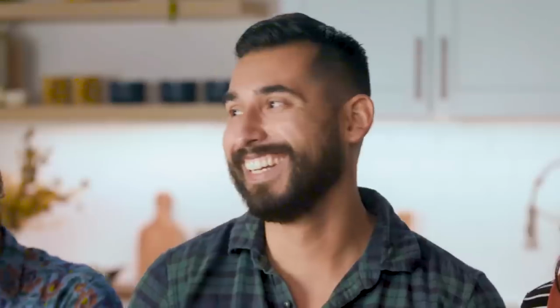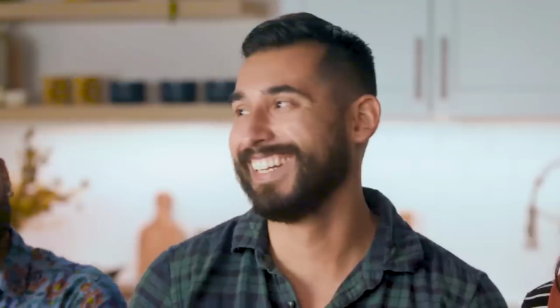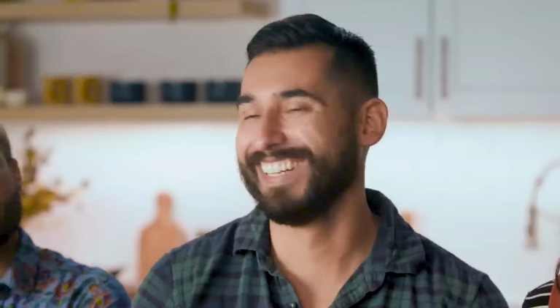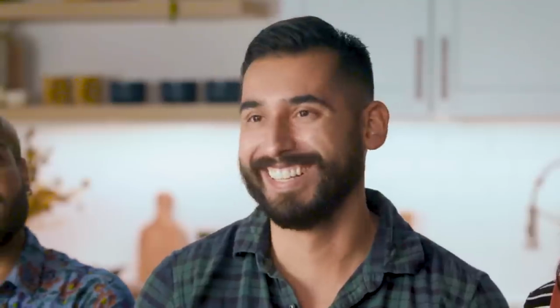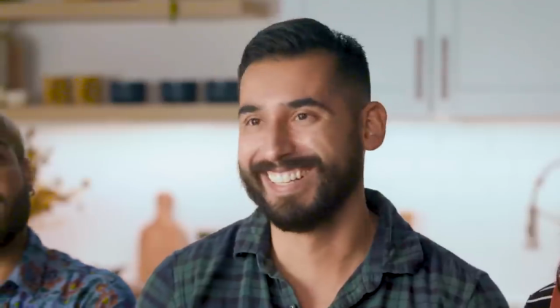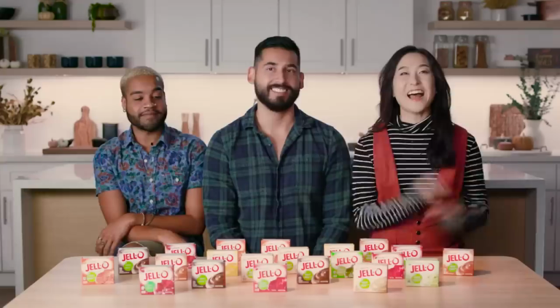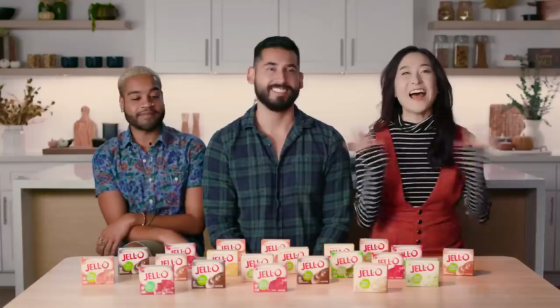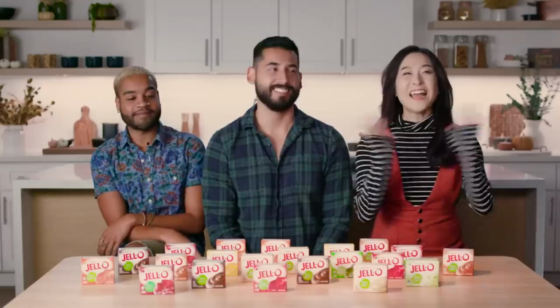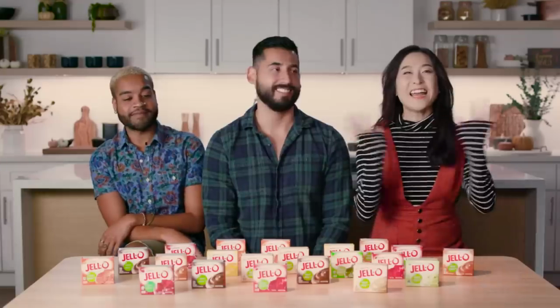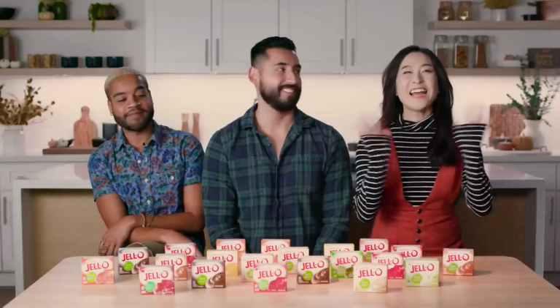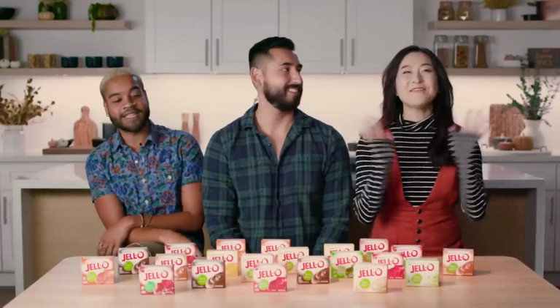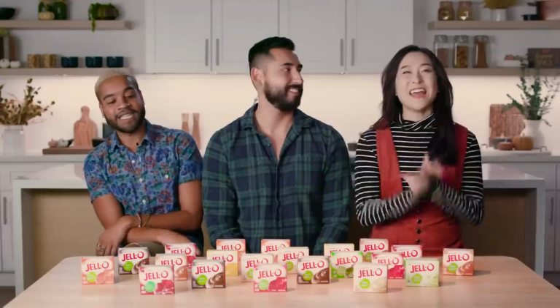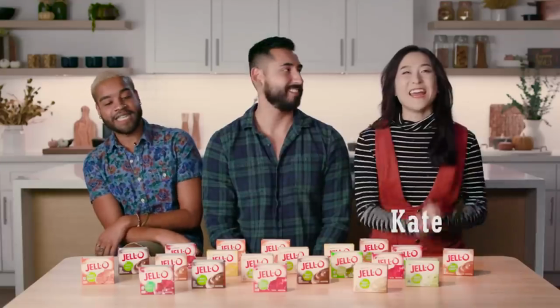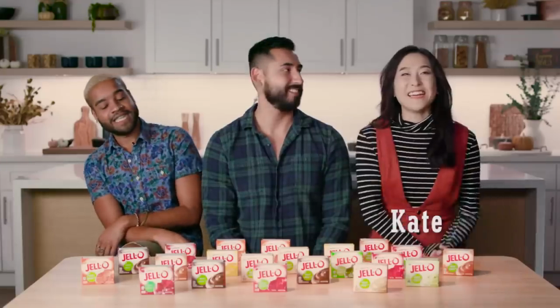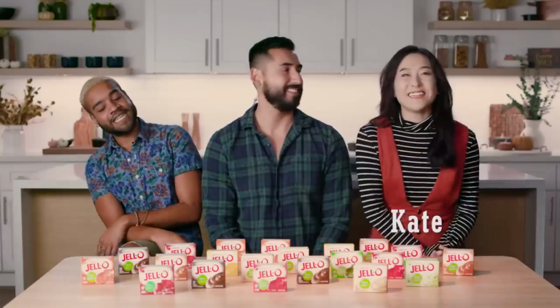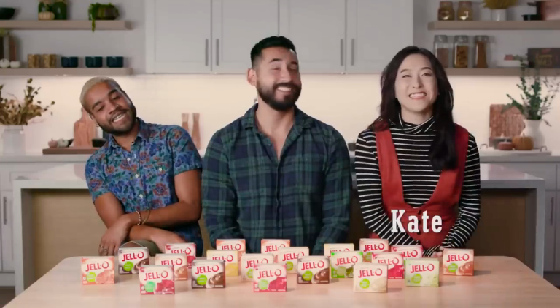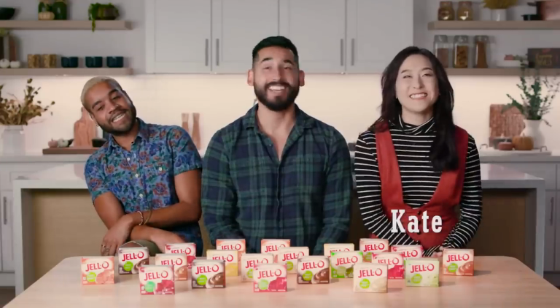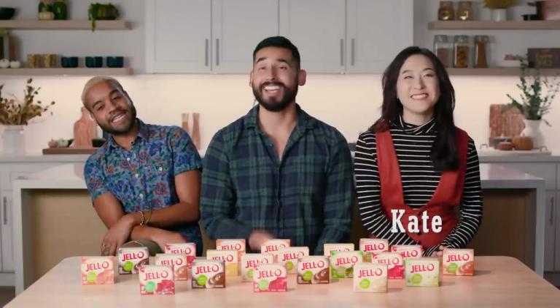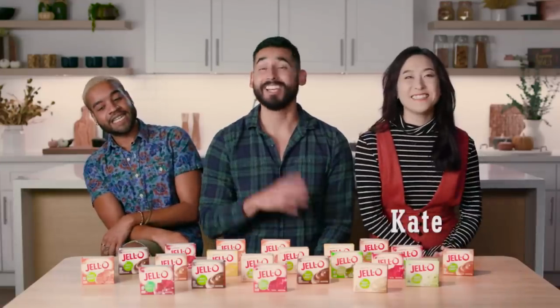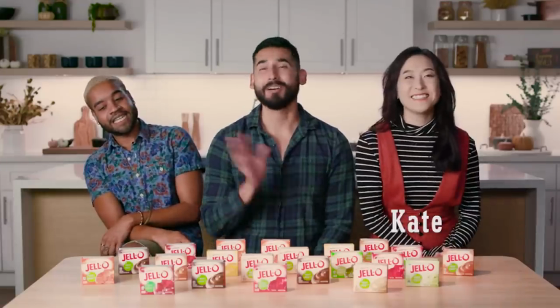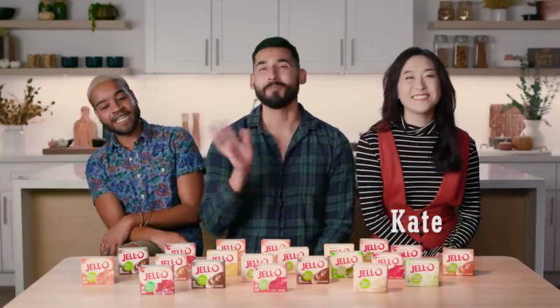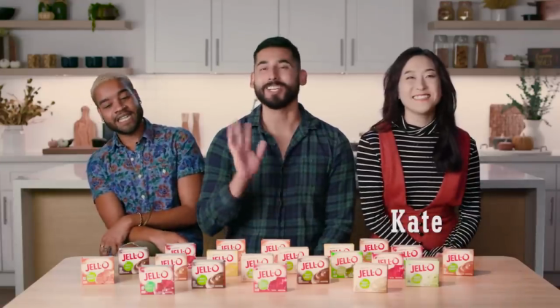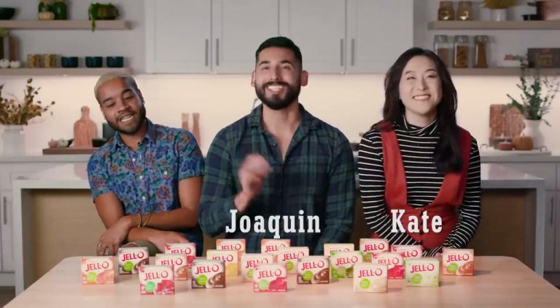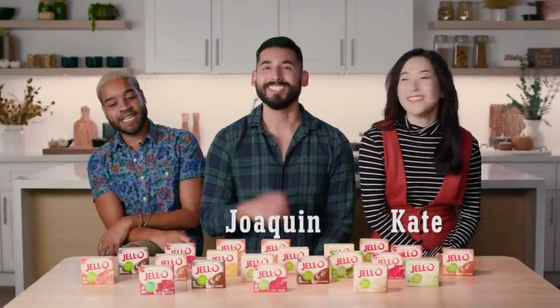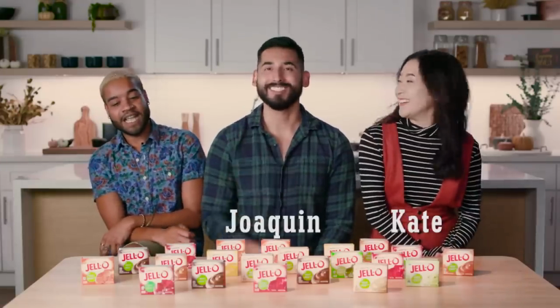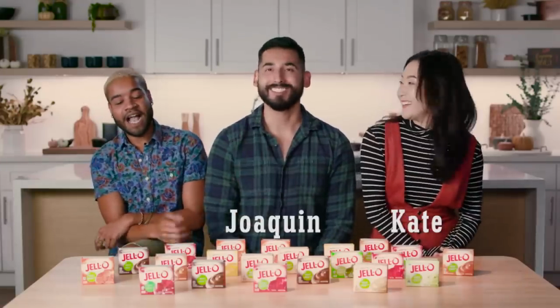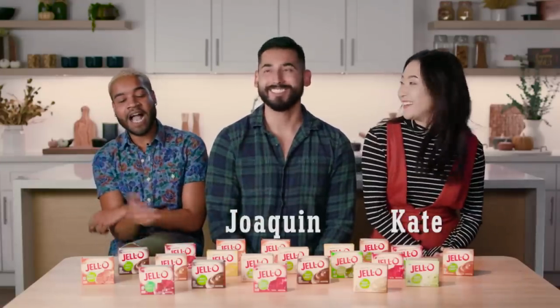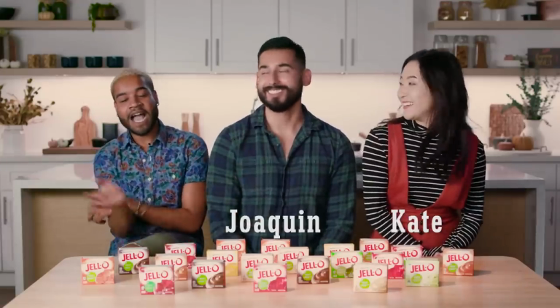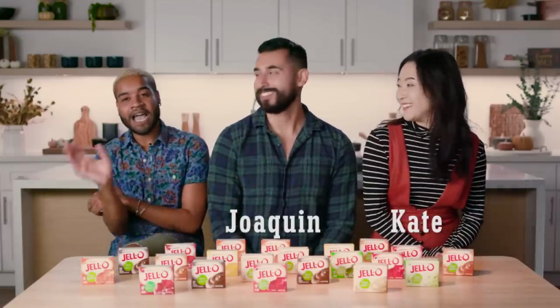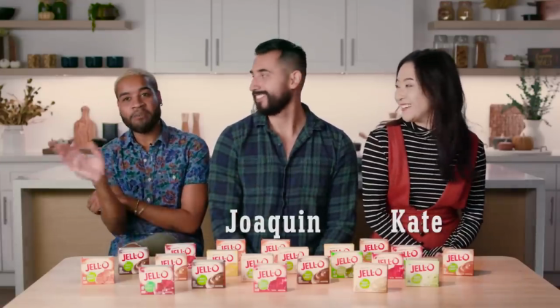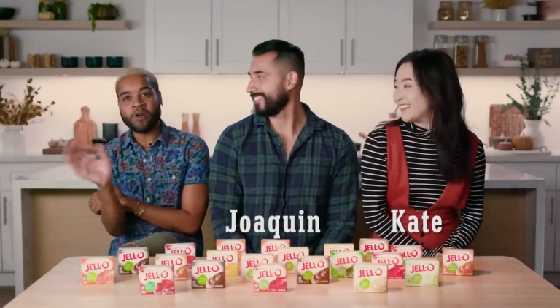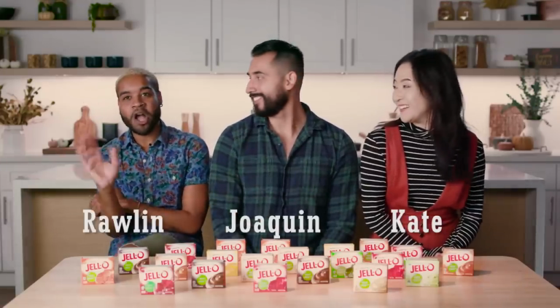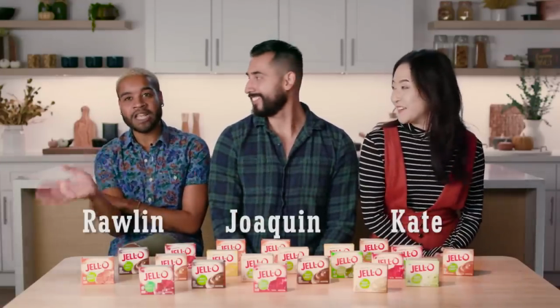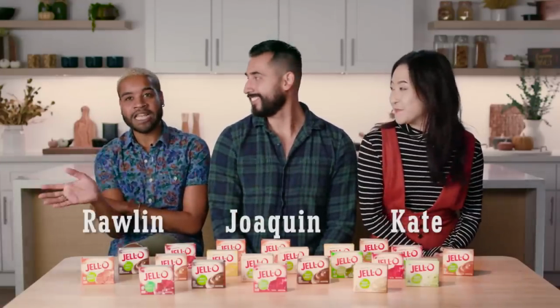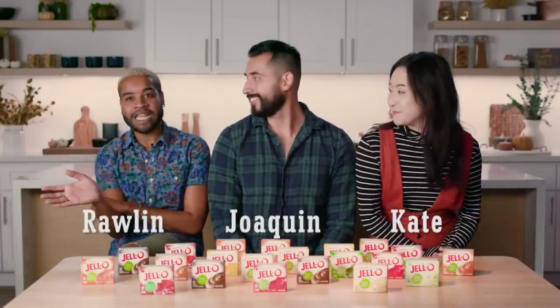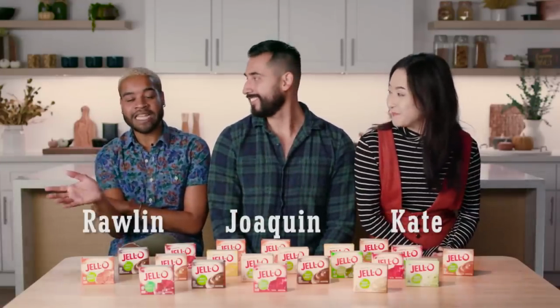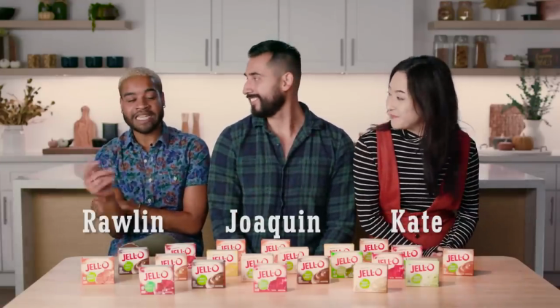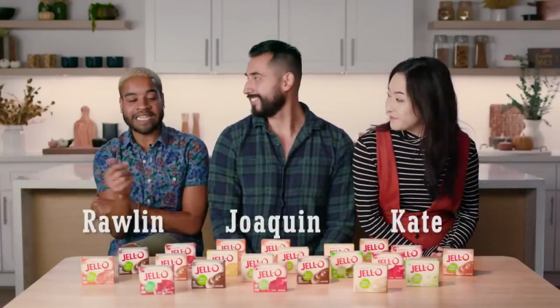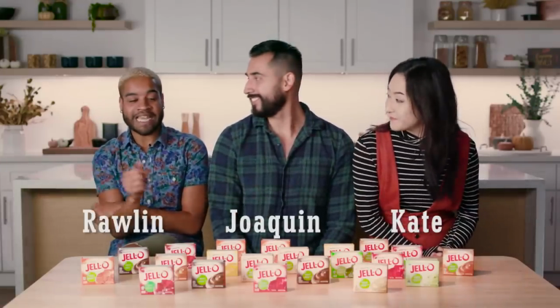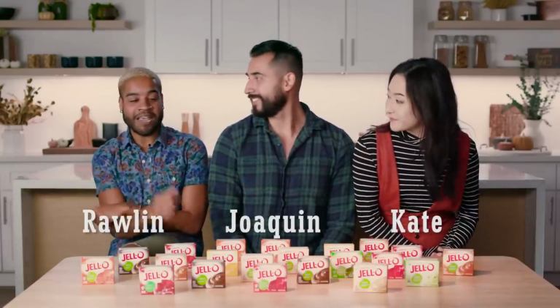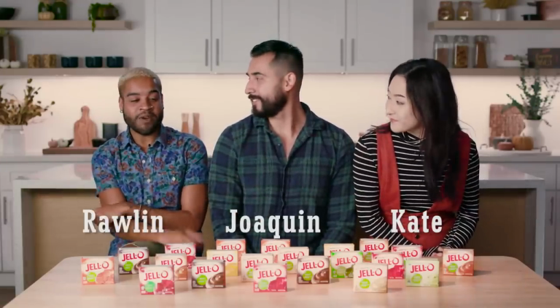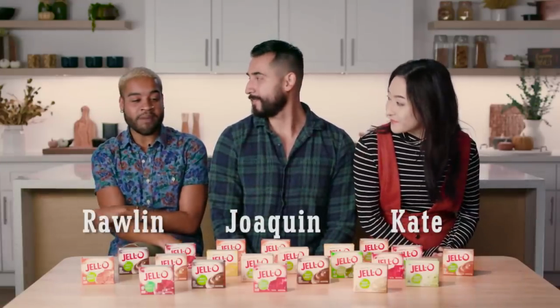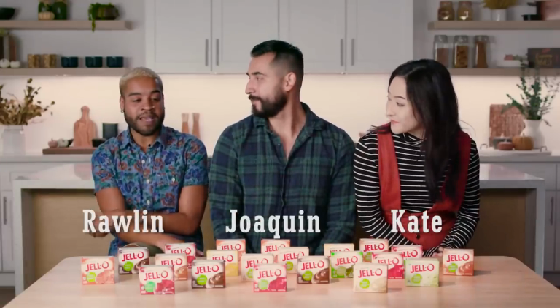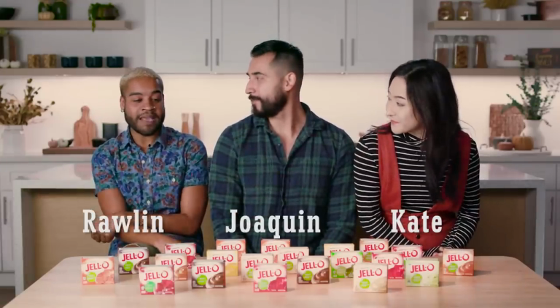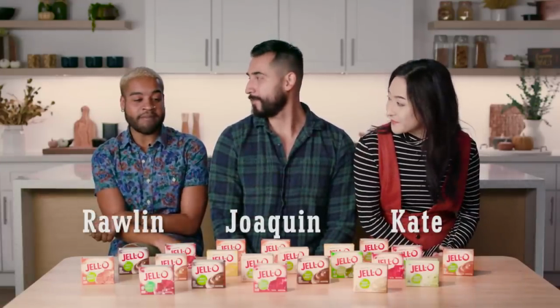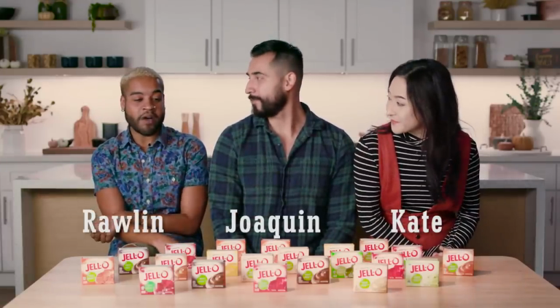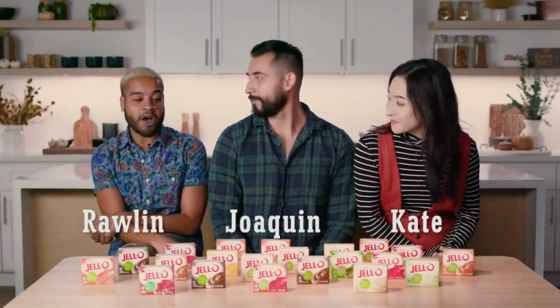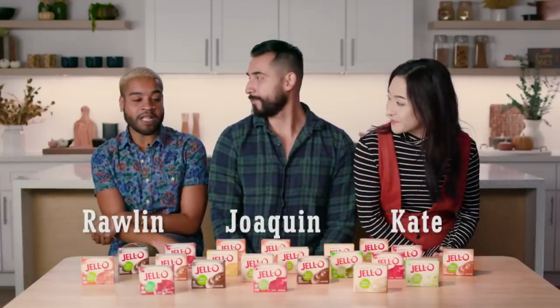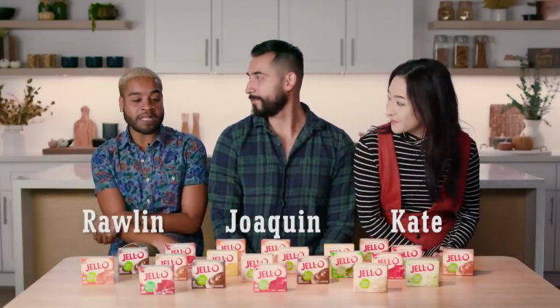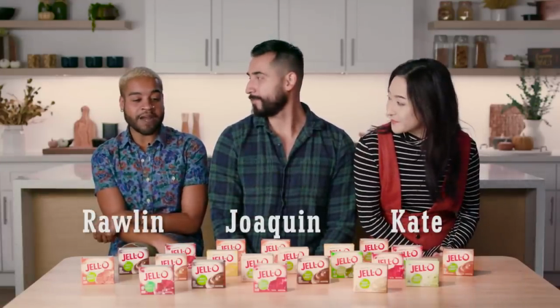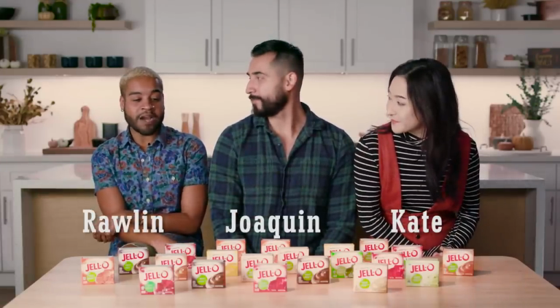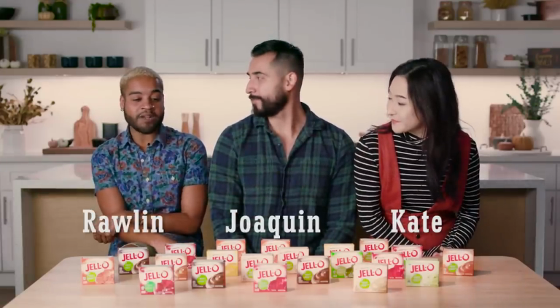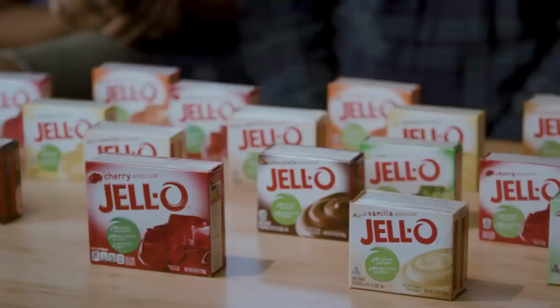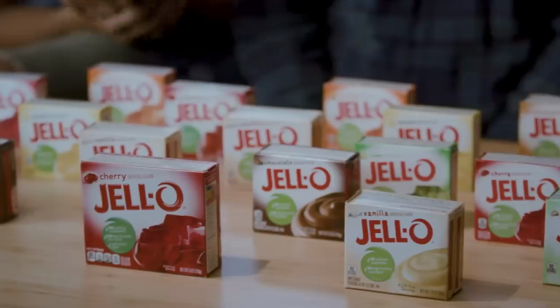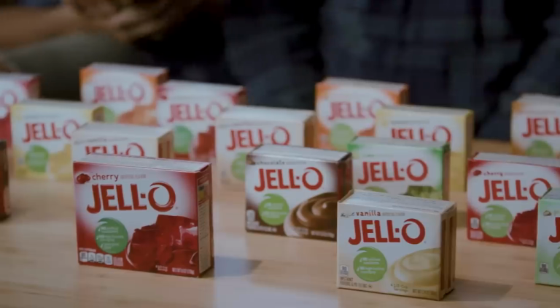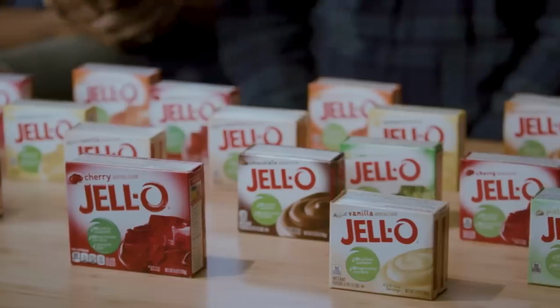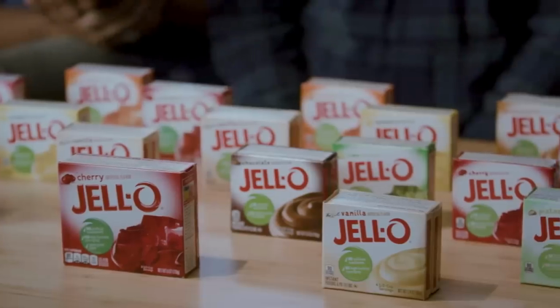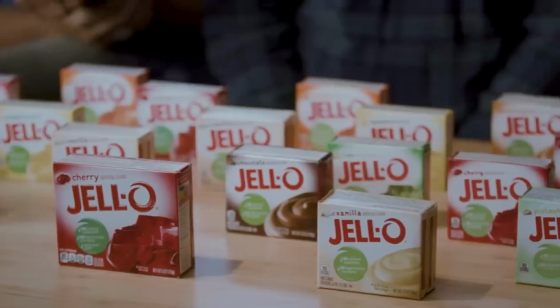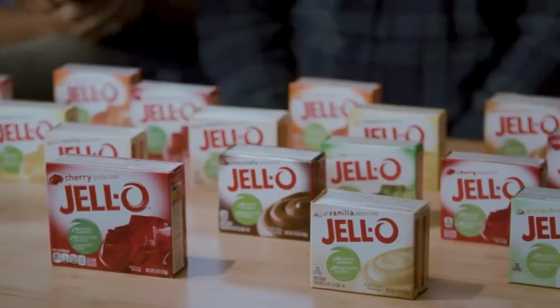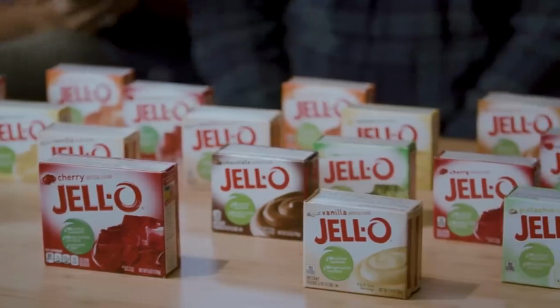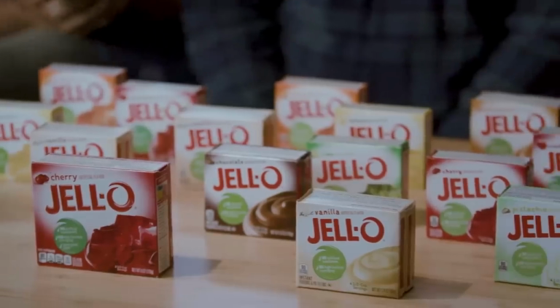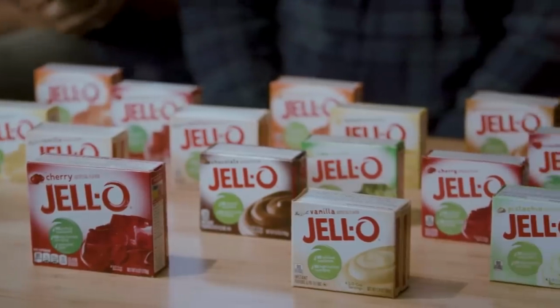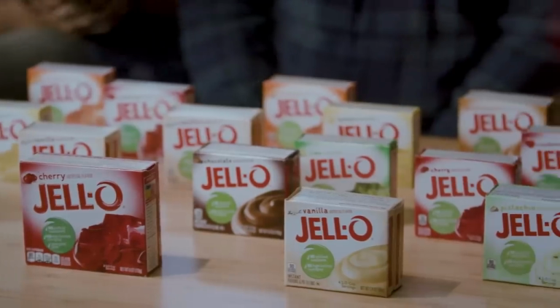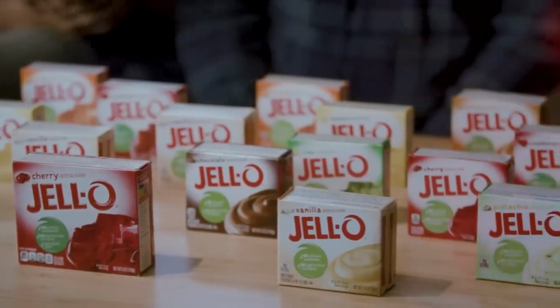Who is that? Hi, I'm Kate. Hey, I'm Joaquin. Hi, I'm Rollin, and today we're making fall-inspired desserts using Jell-O.